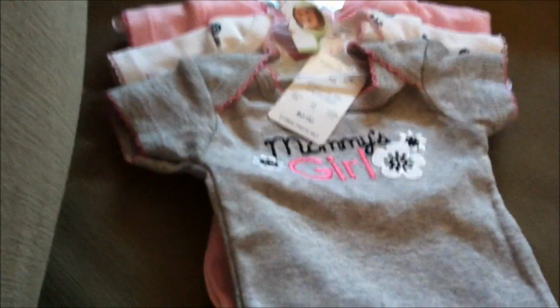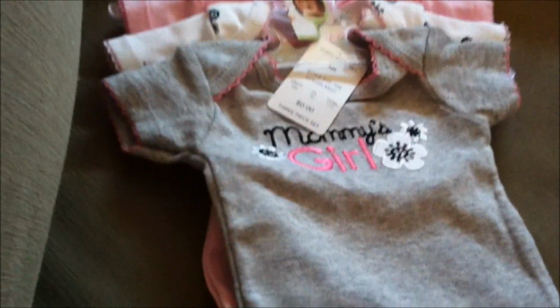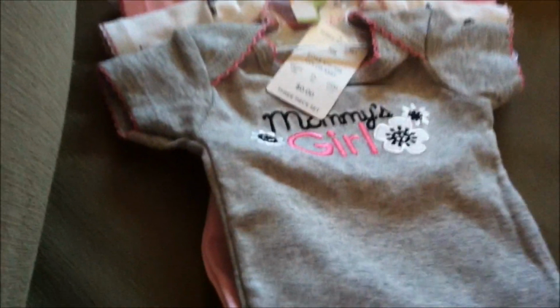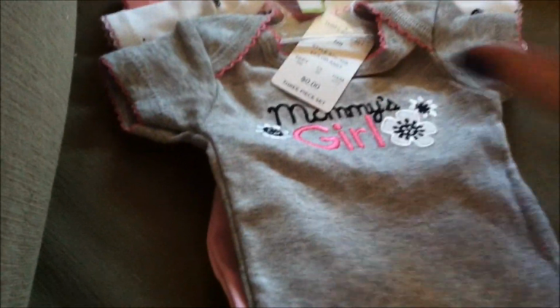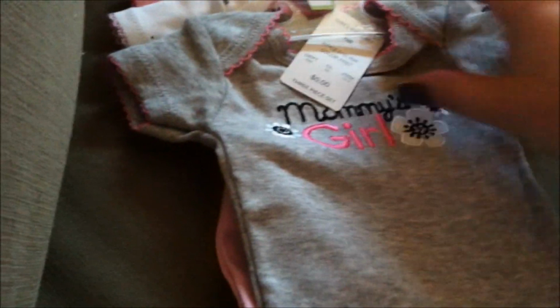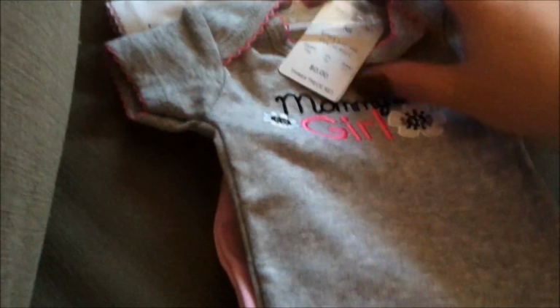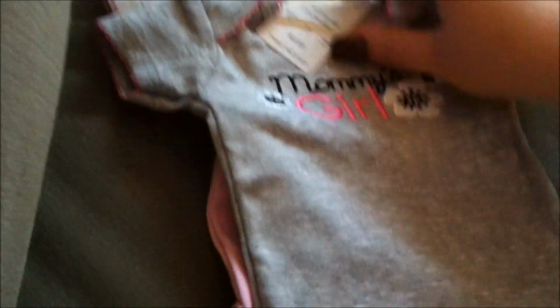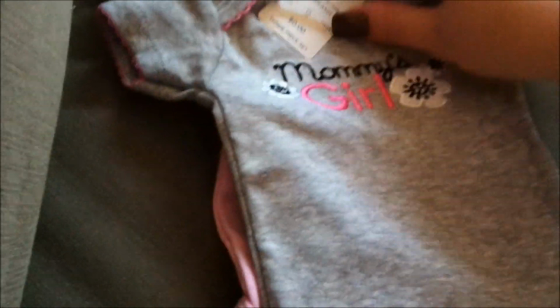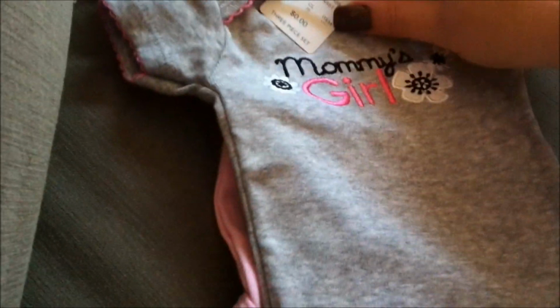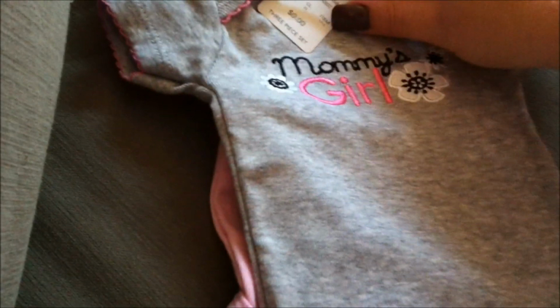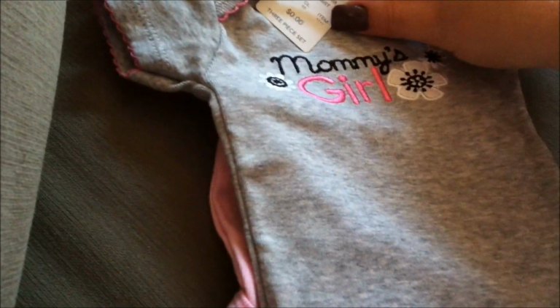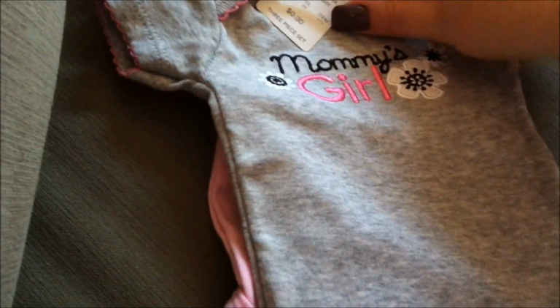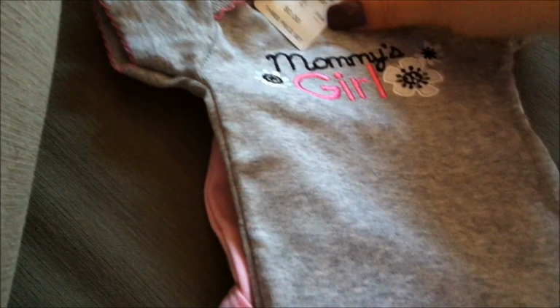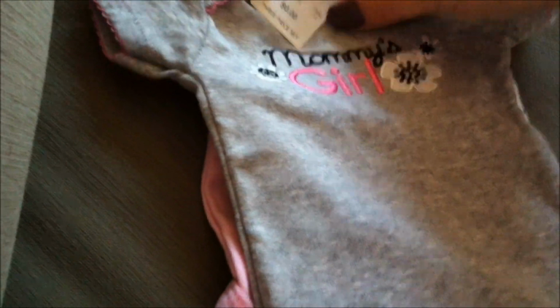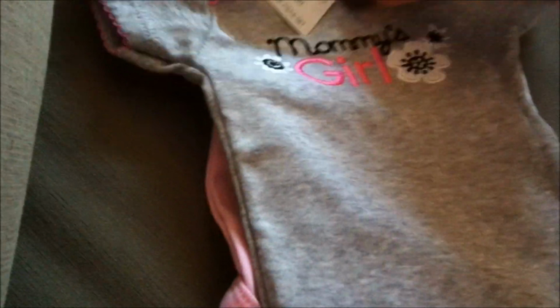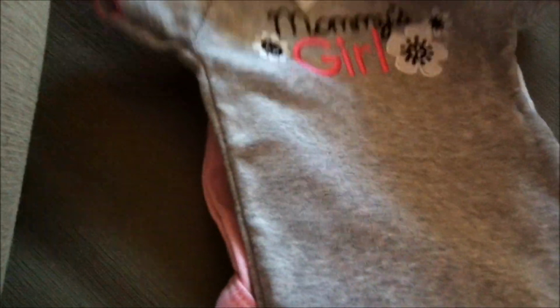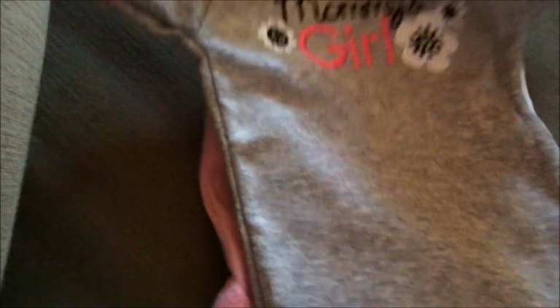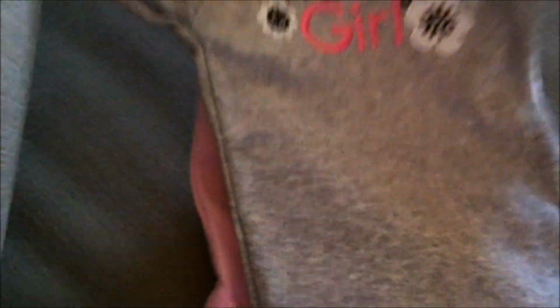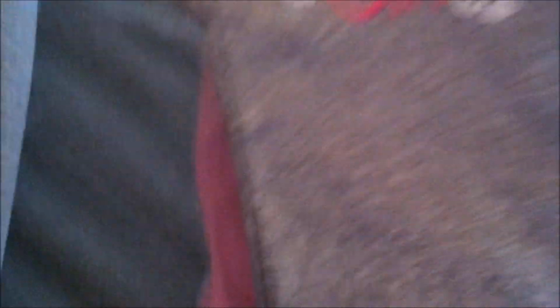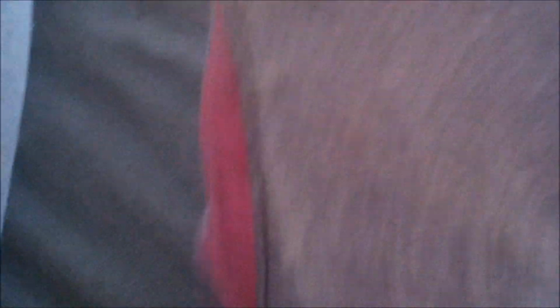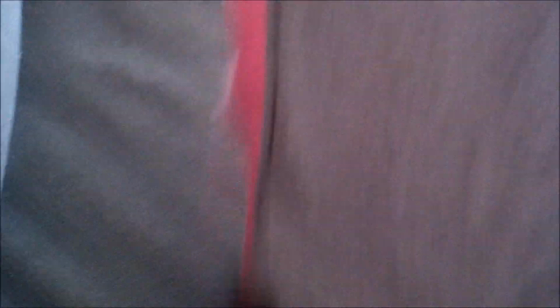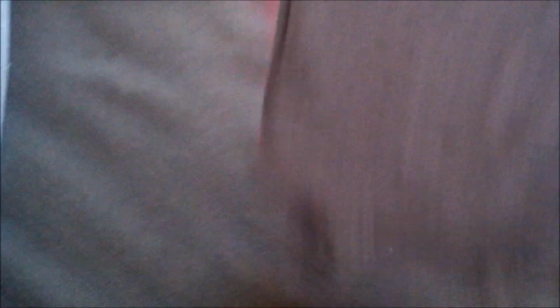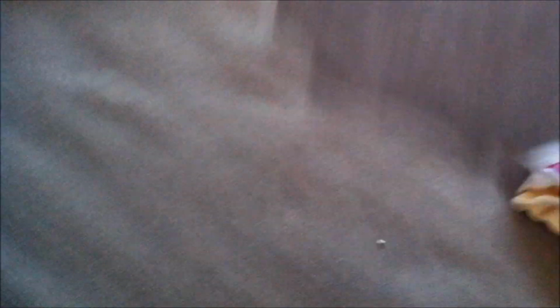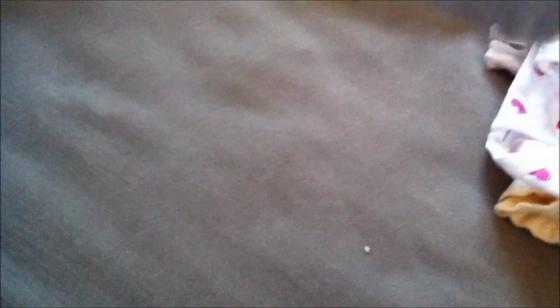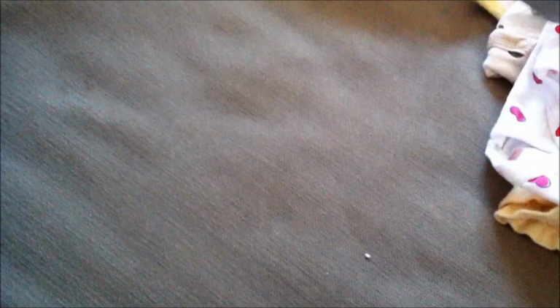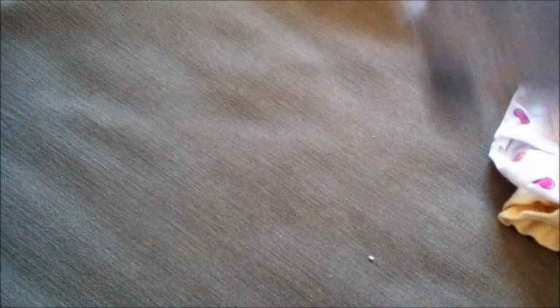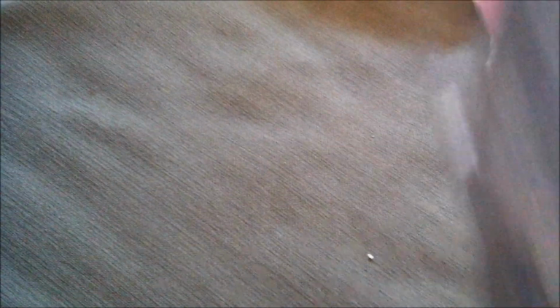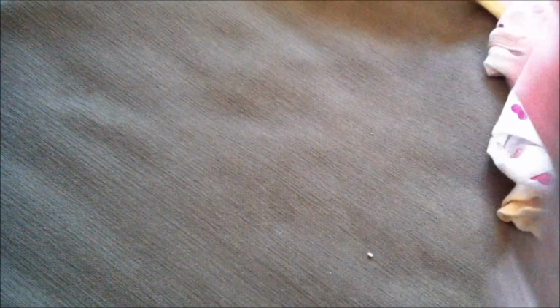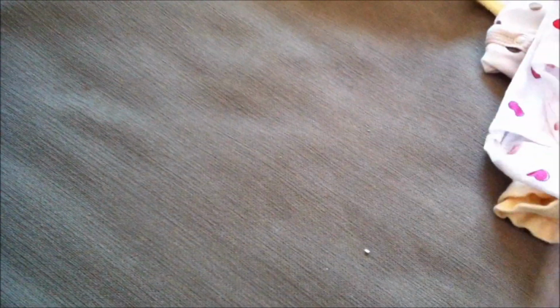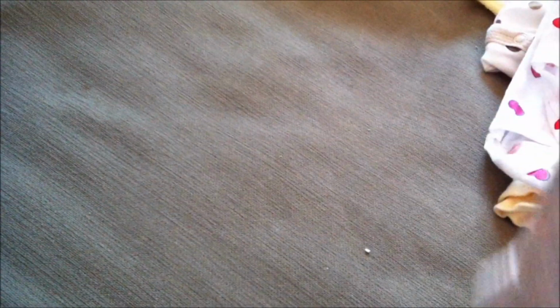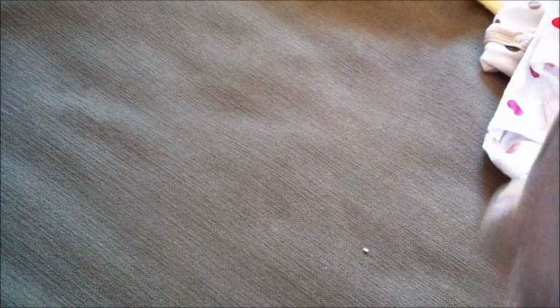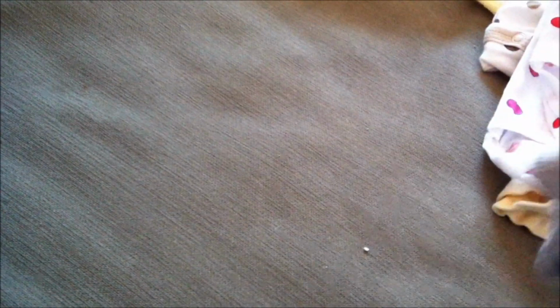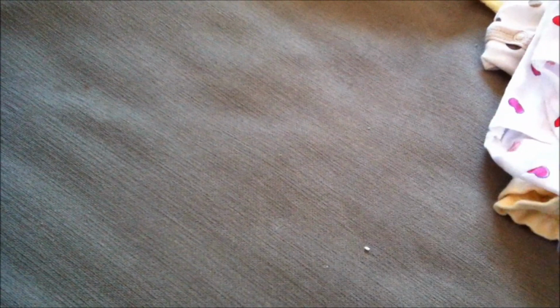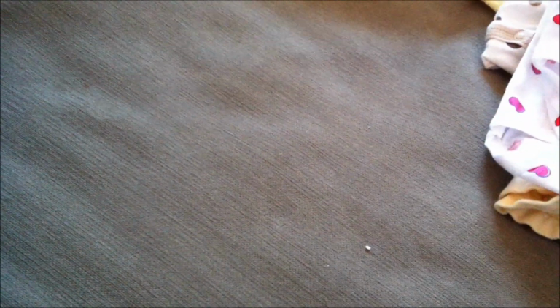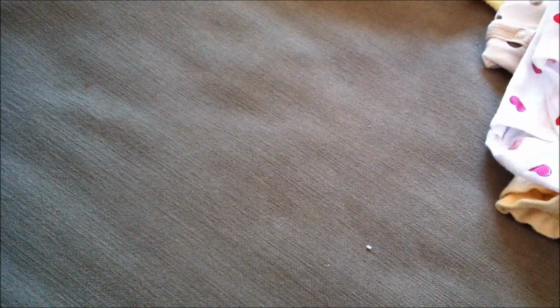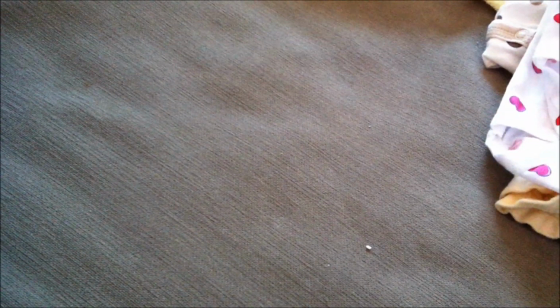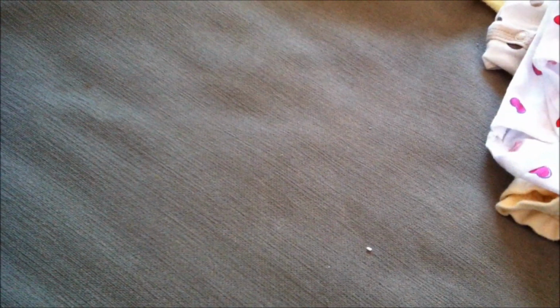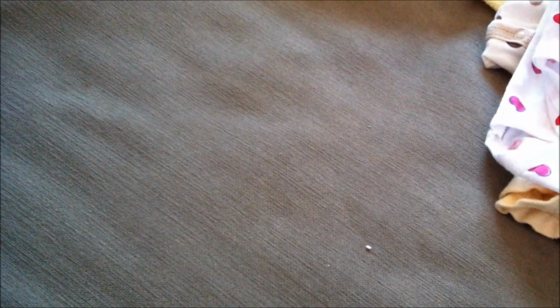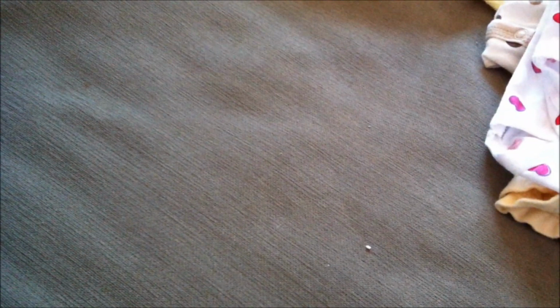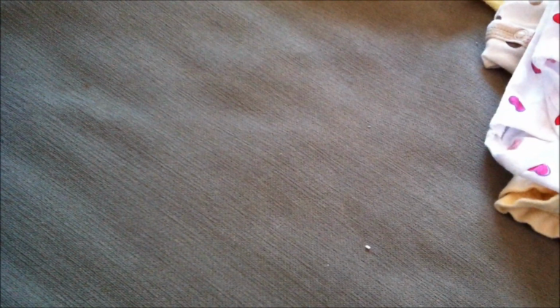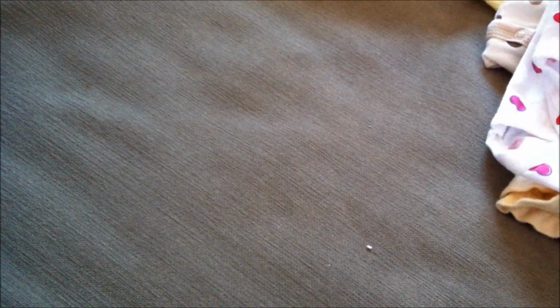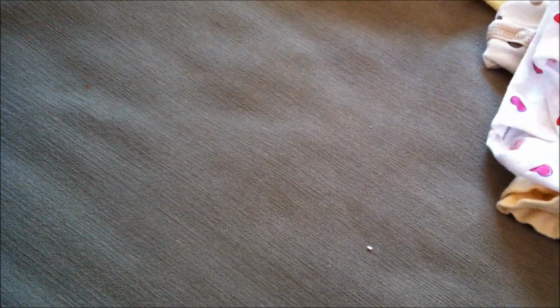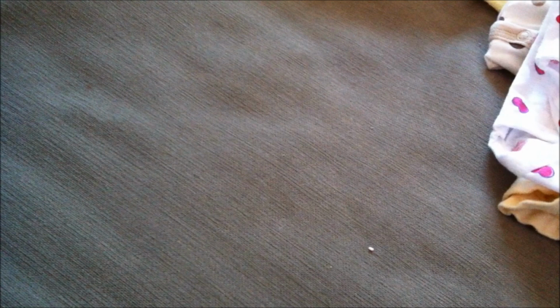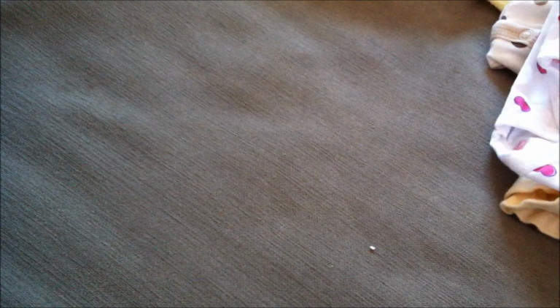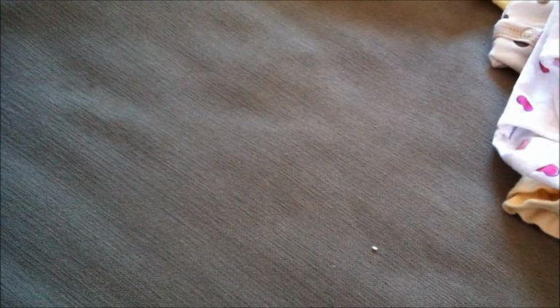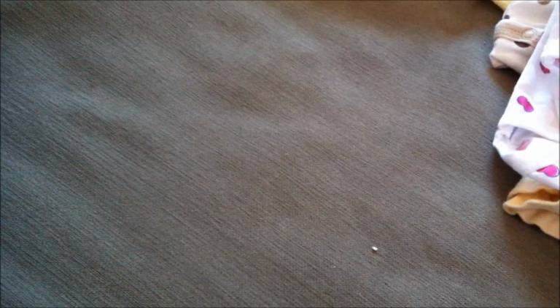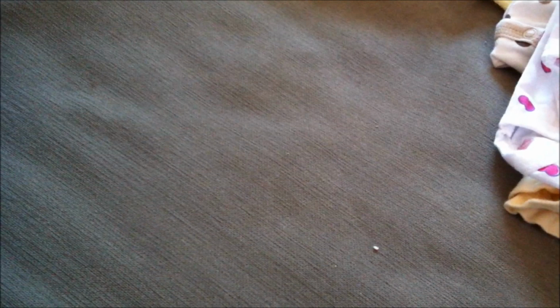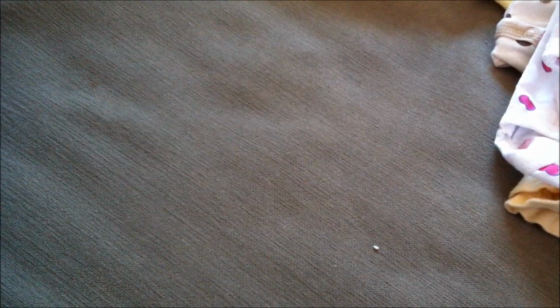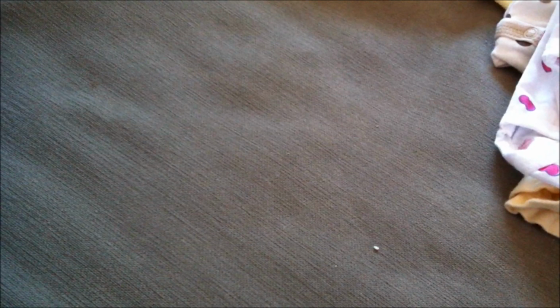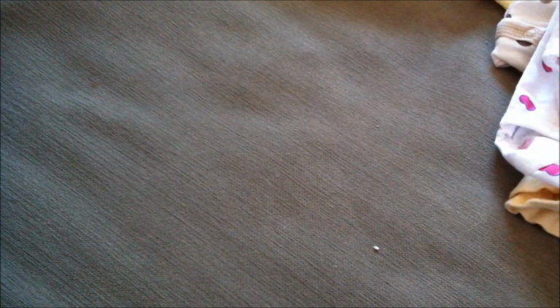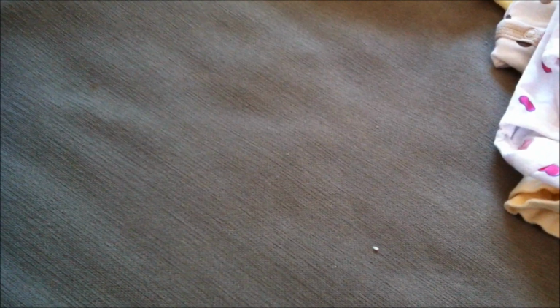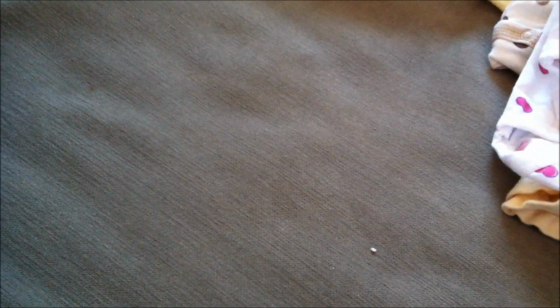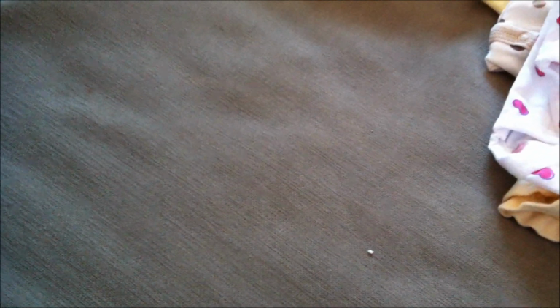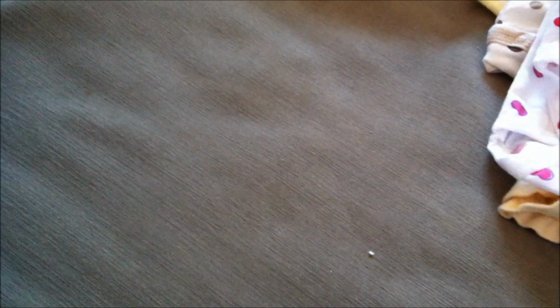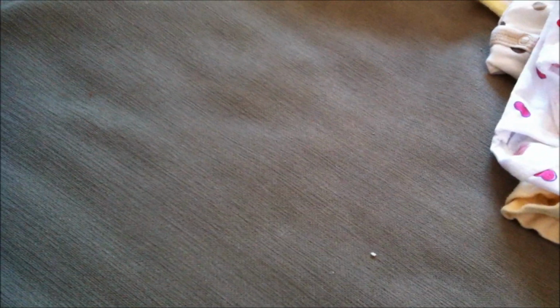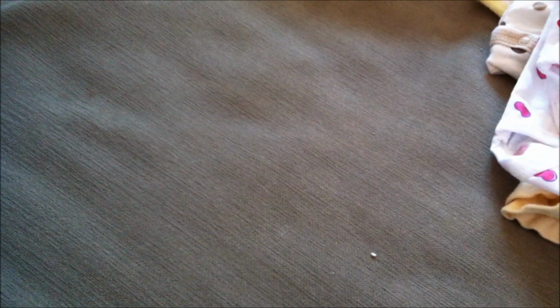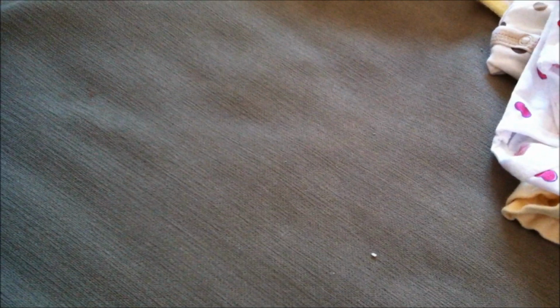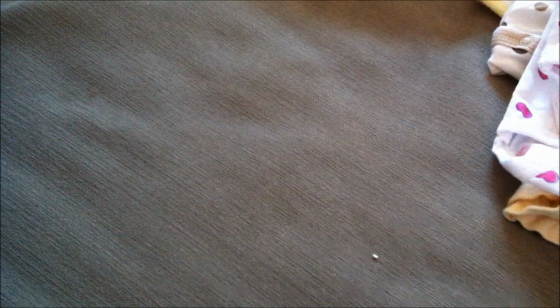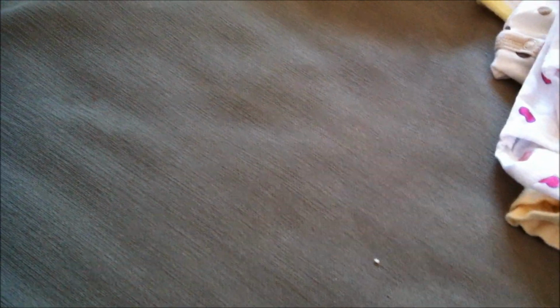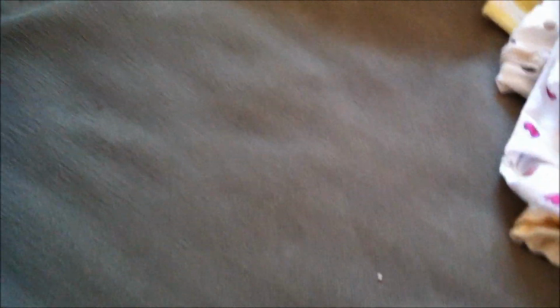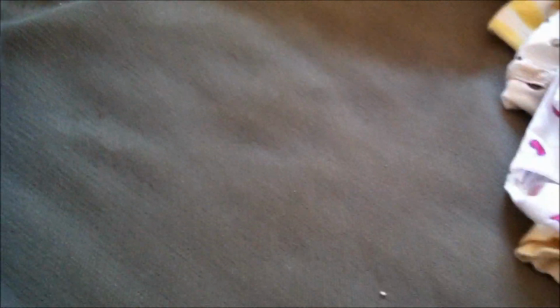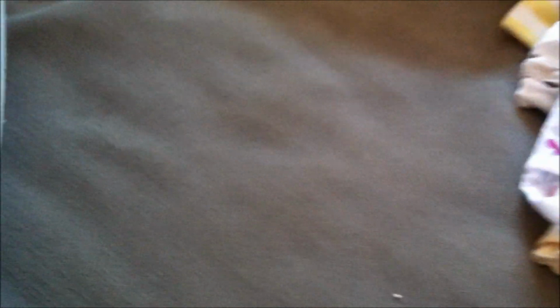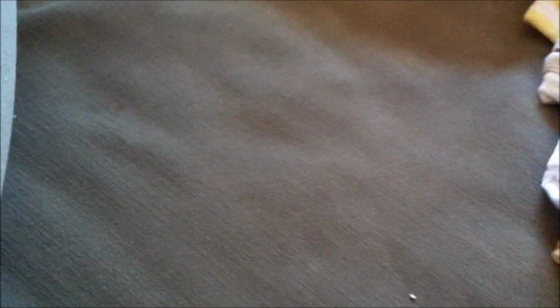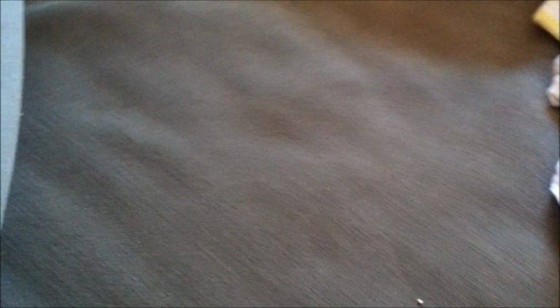And then this one says 'Mommy's Girl.' Also newborn. The brand is Just One Year.